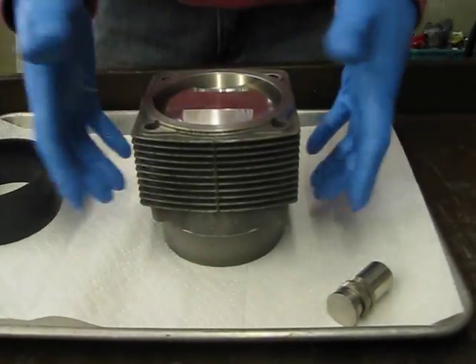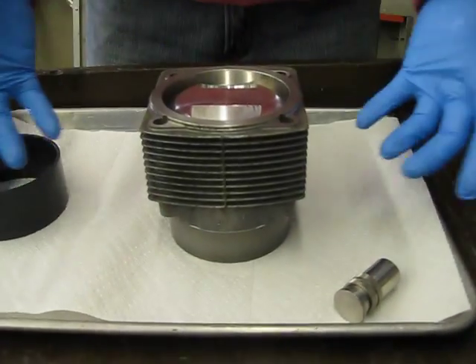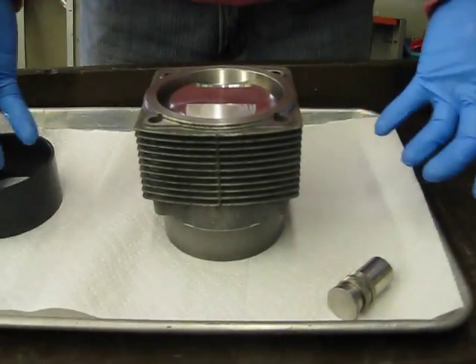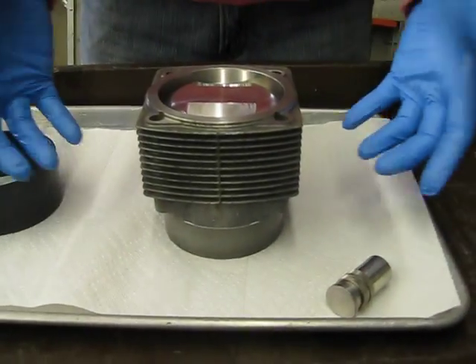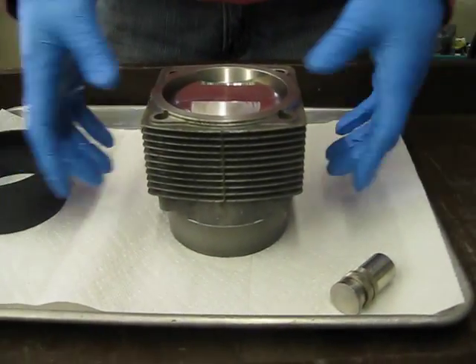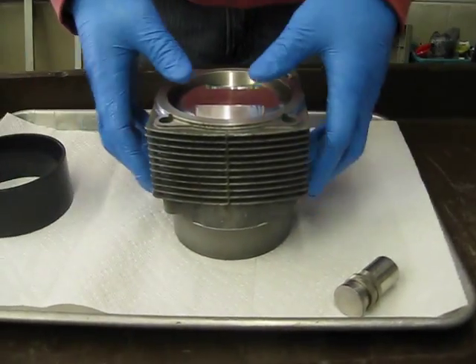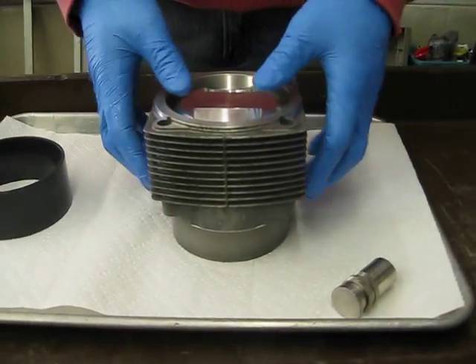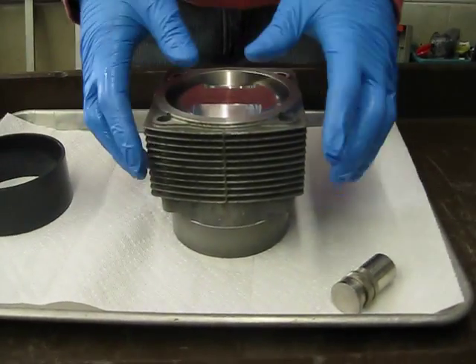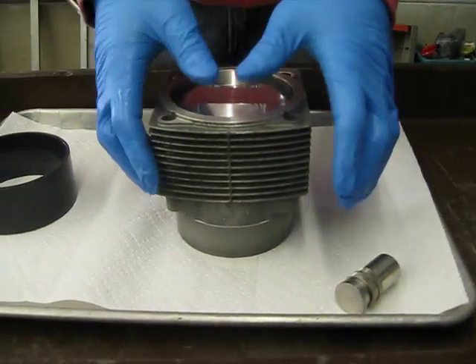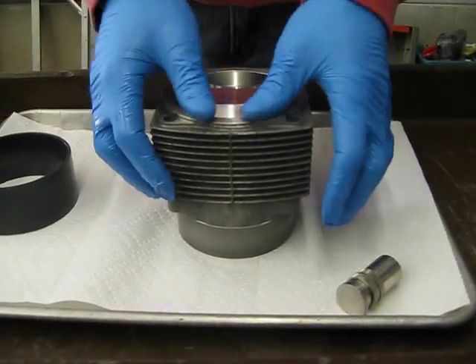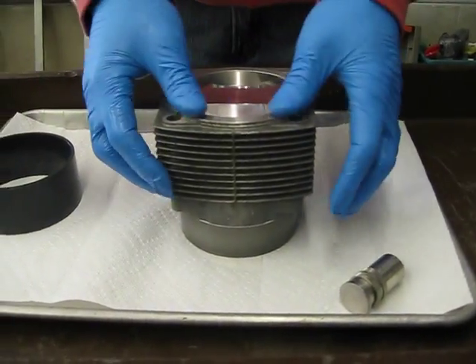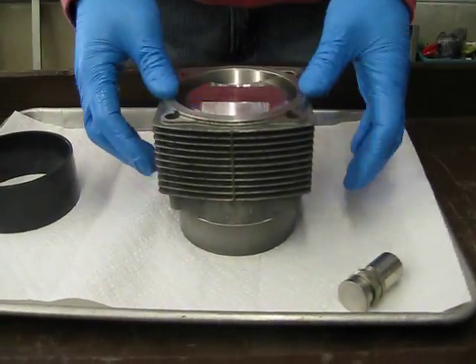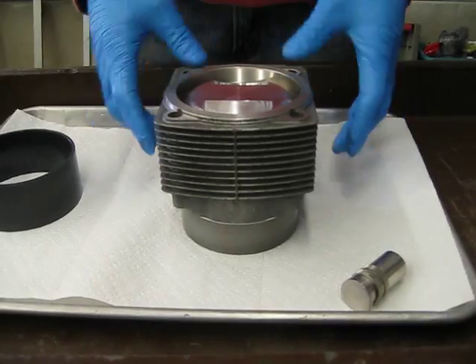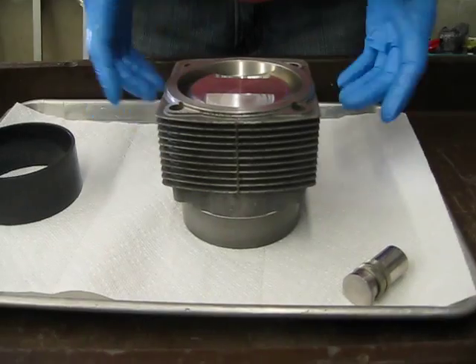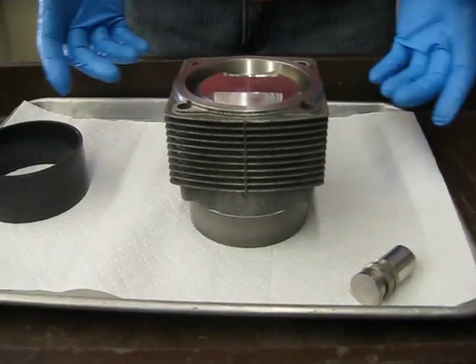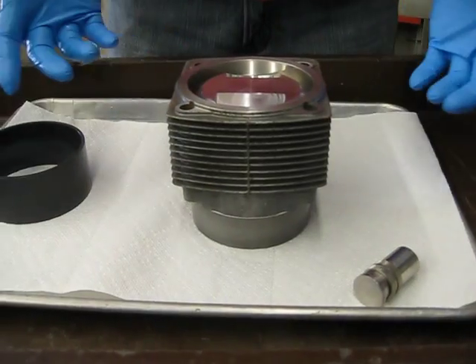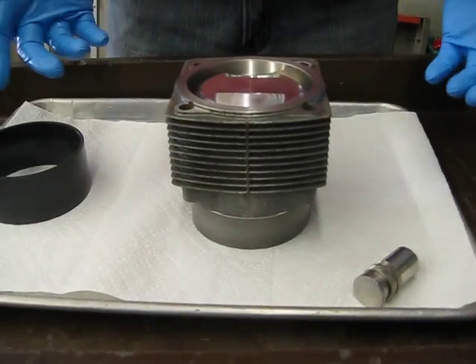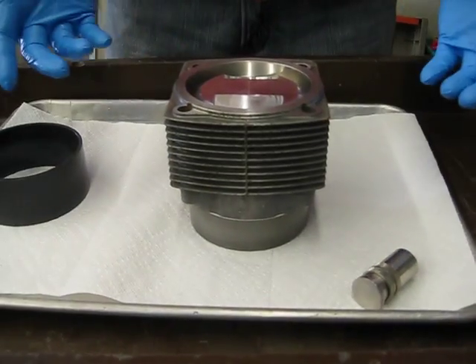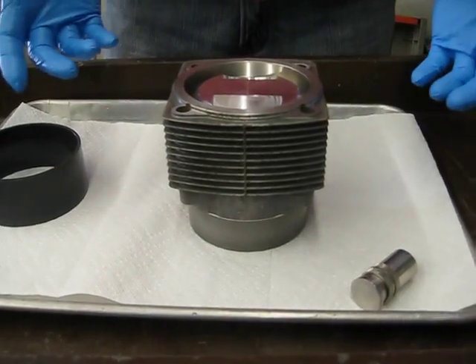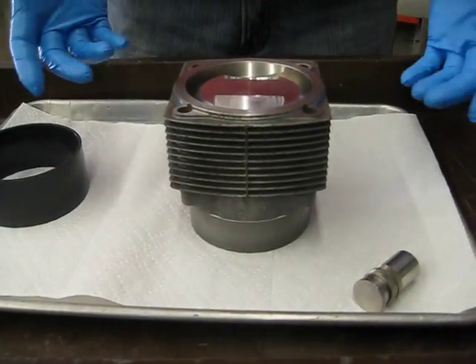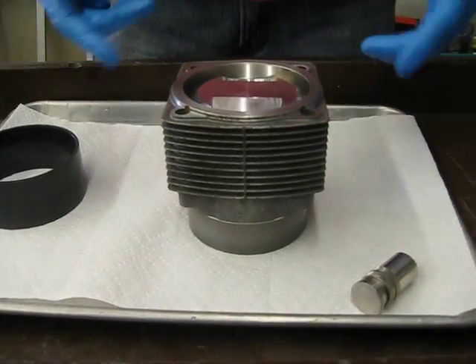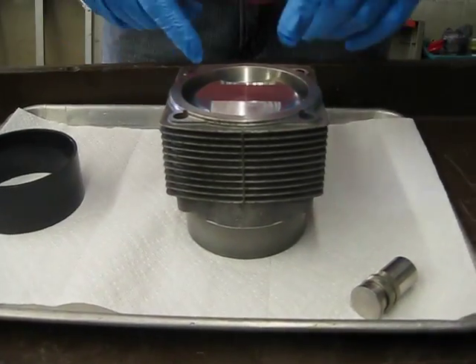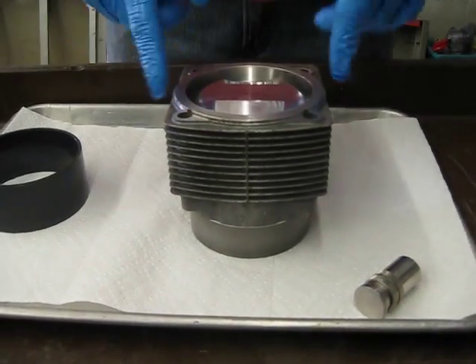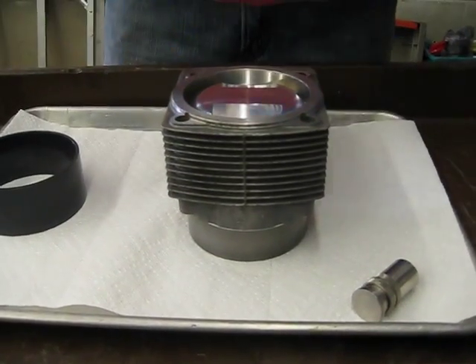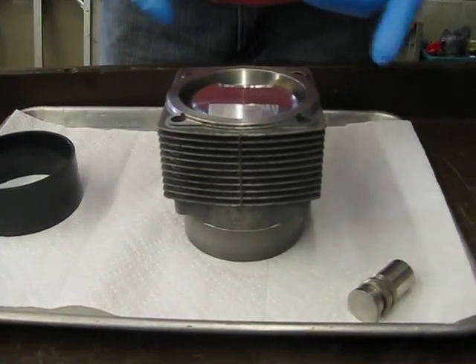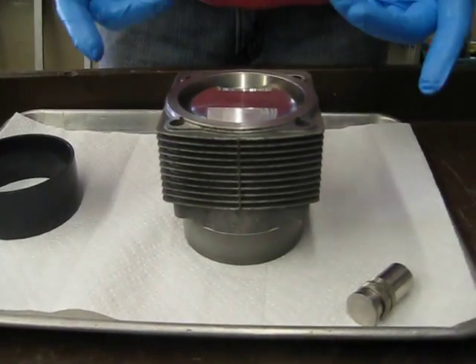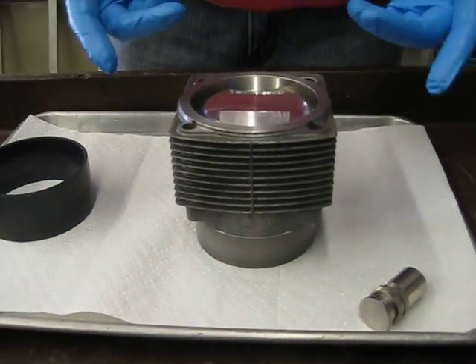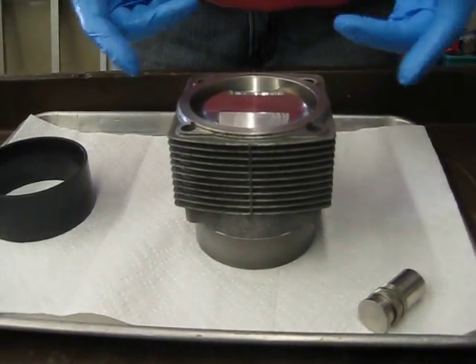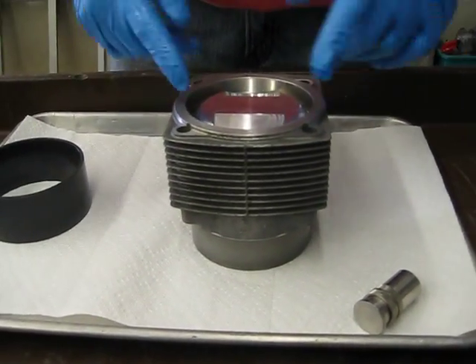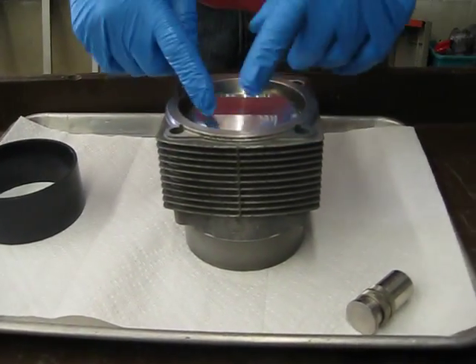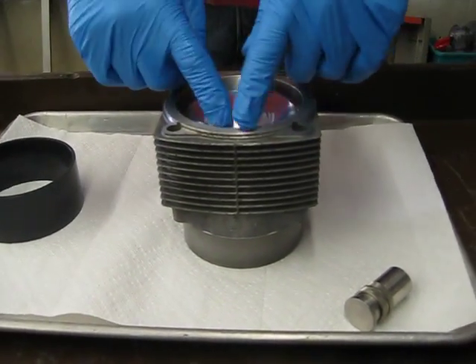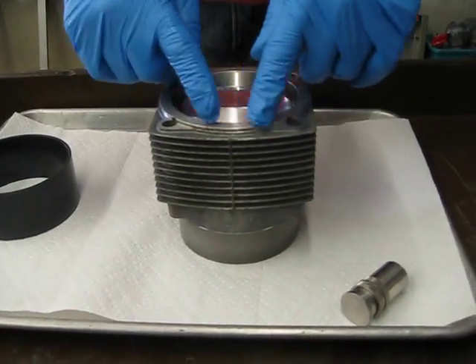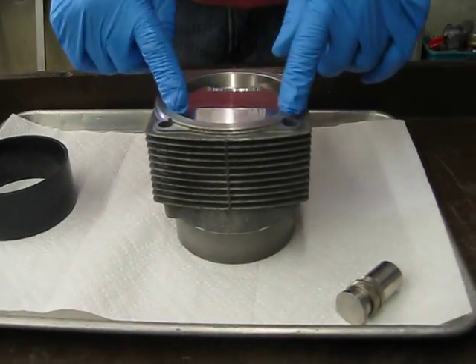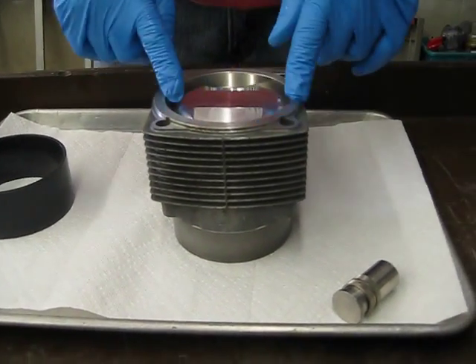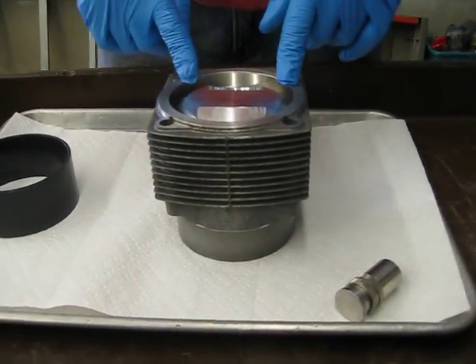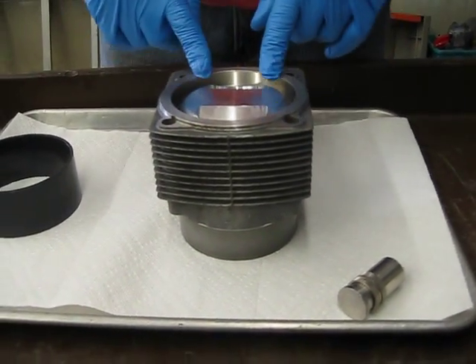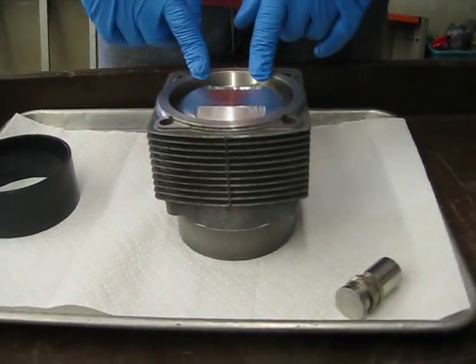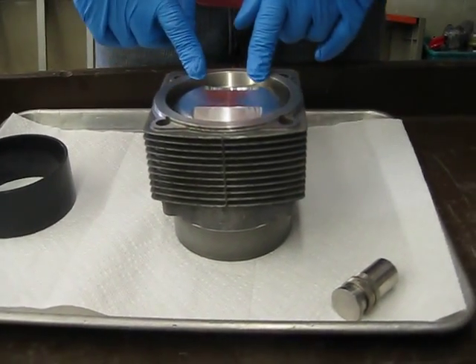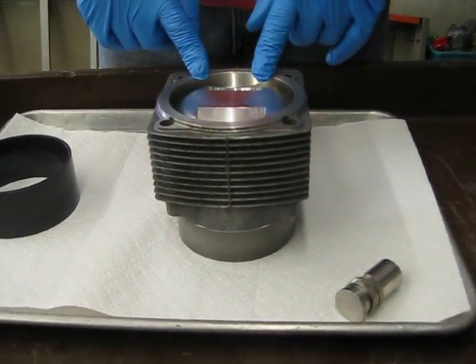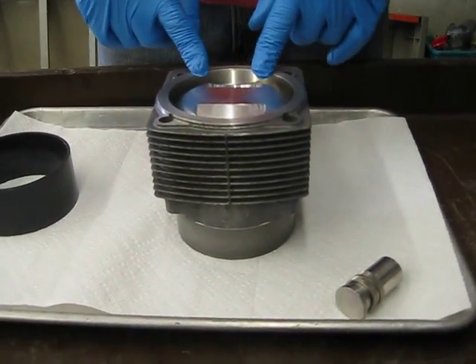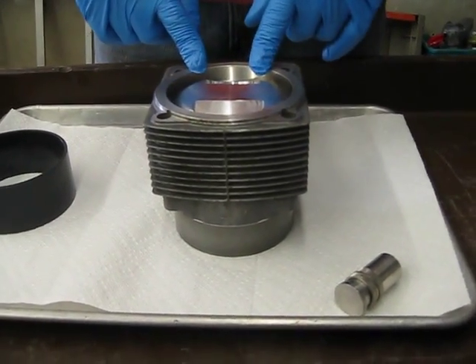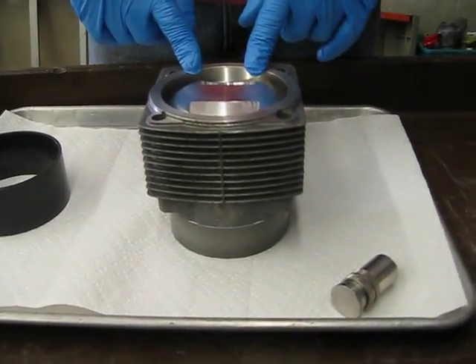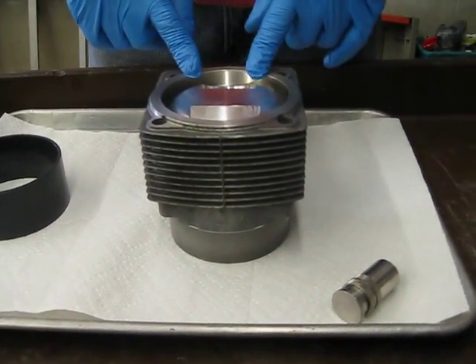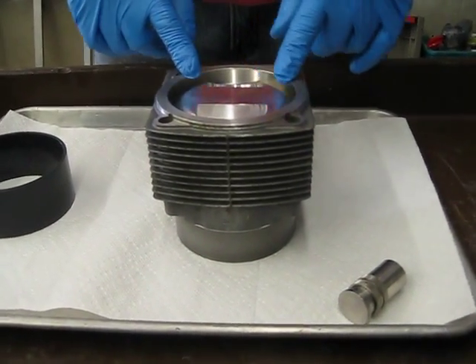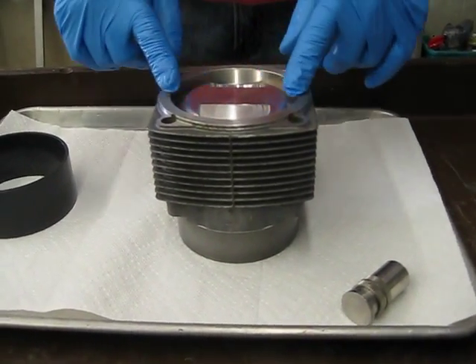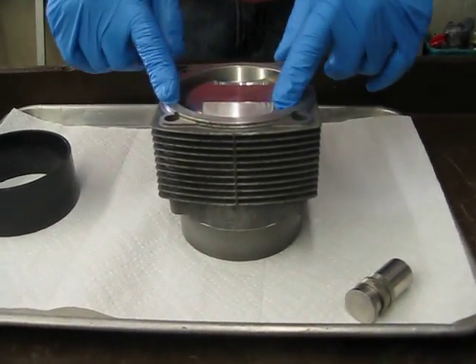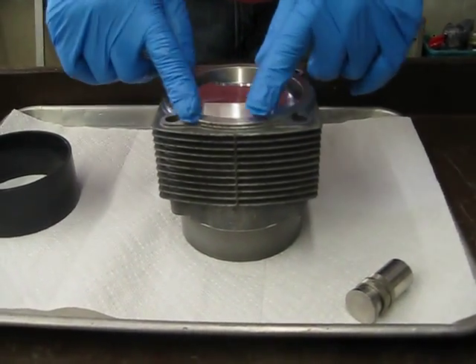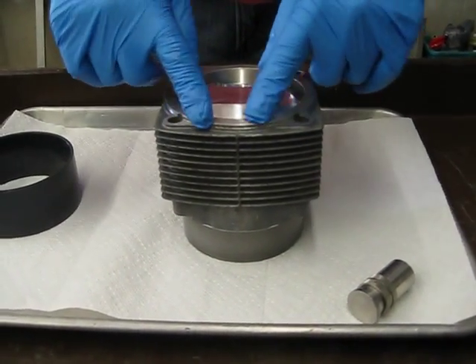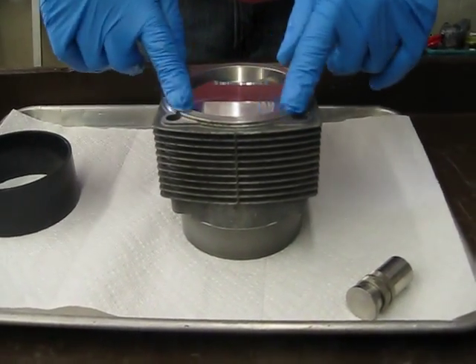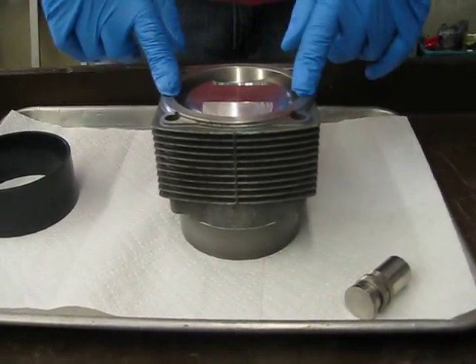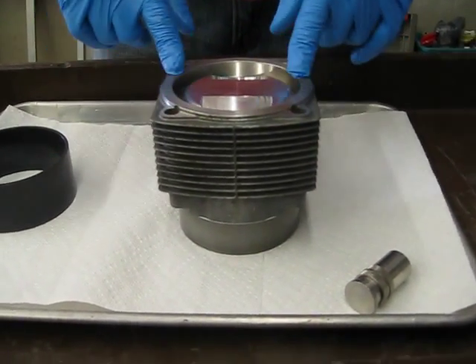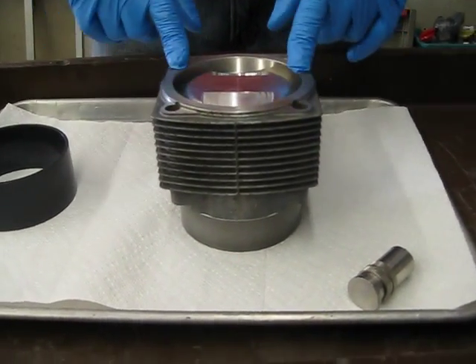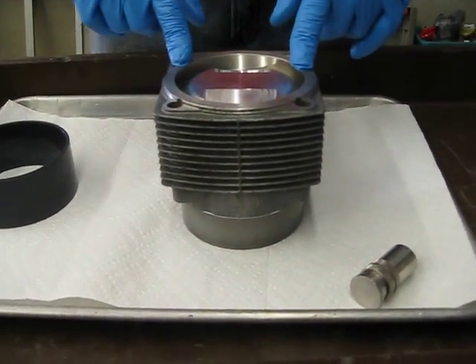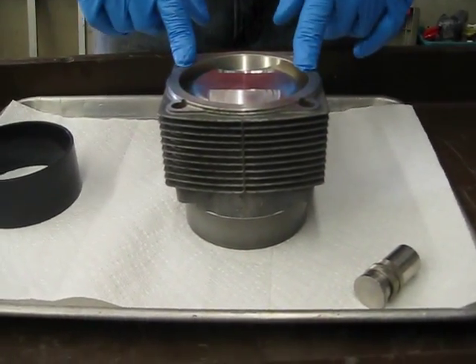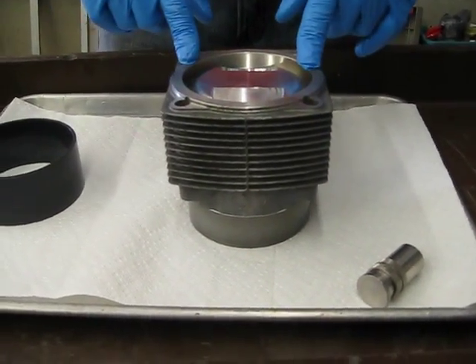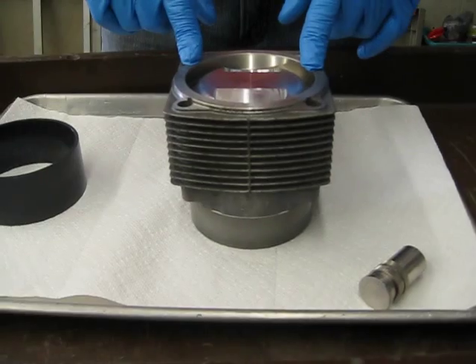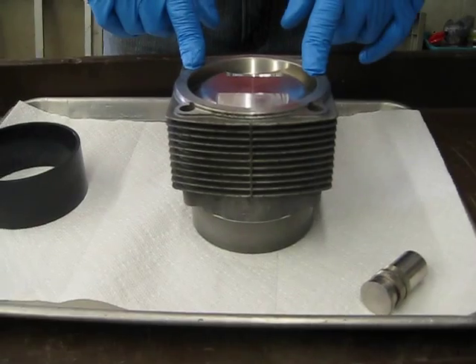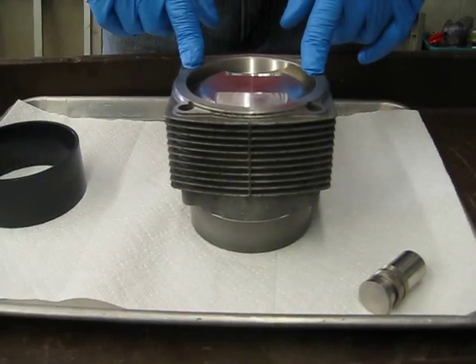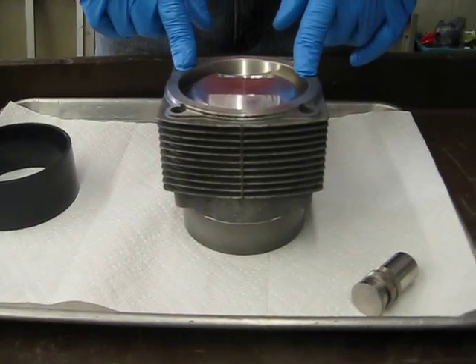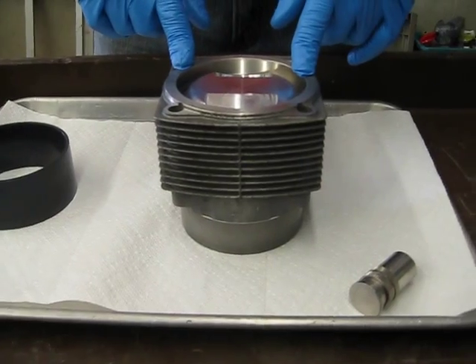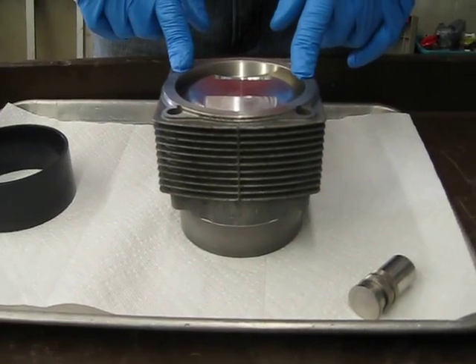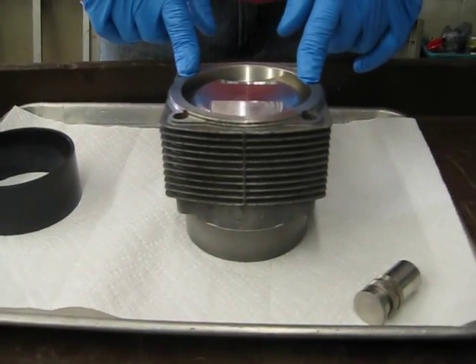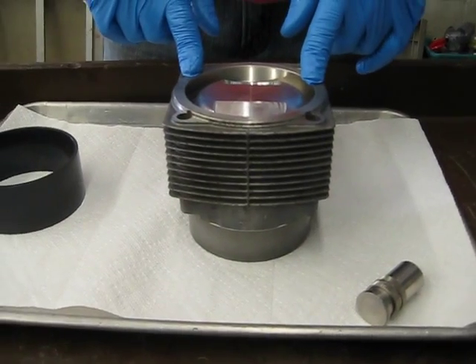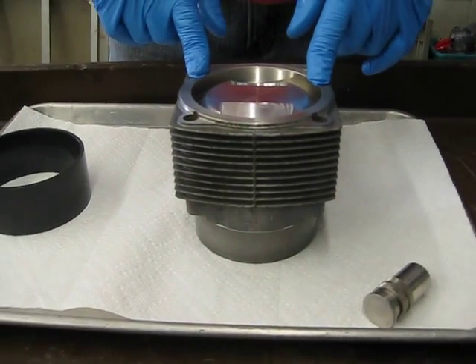No sweat, no concerns about the rings getting caught up on the outside of the cylinder and possibly breaking. That's it — the piston's installed.